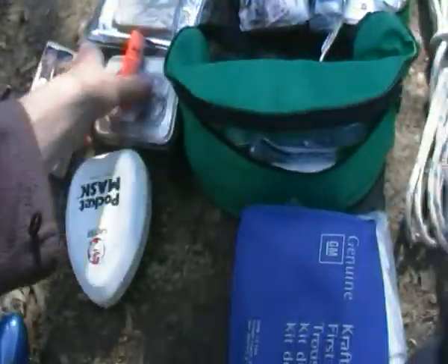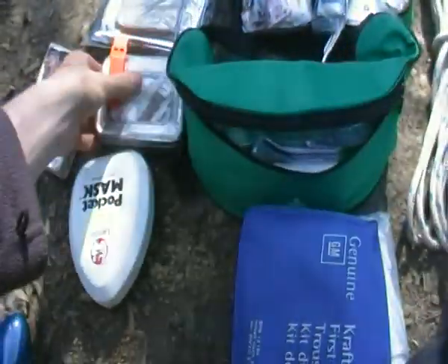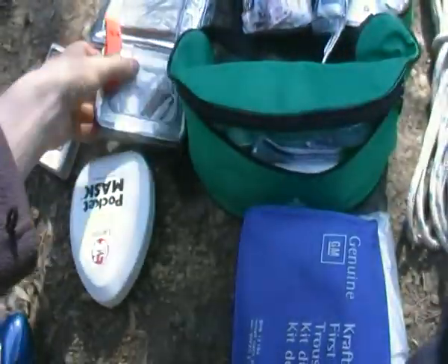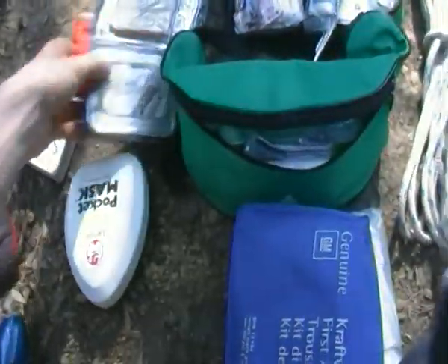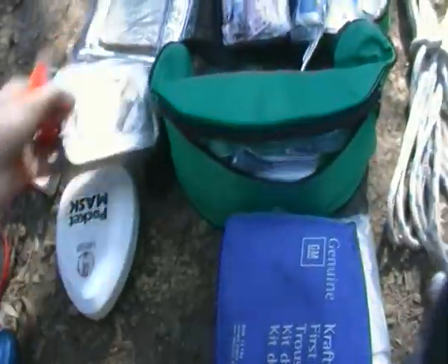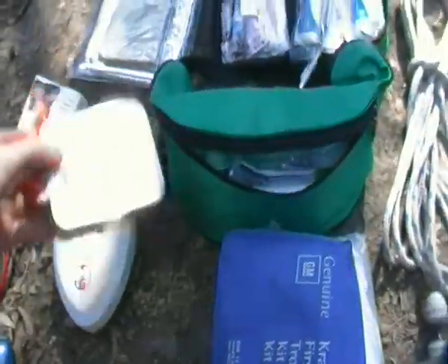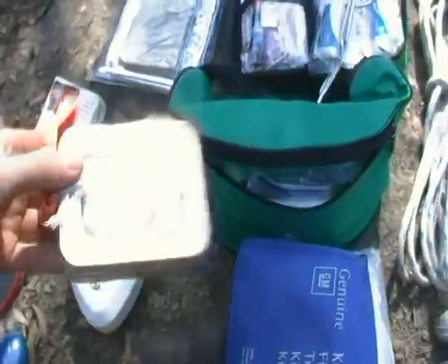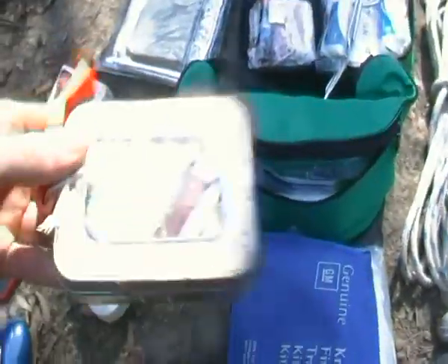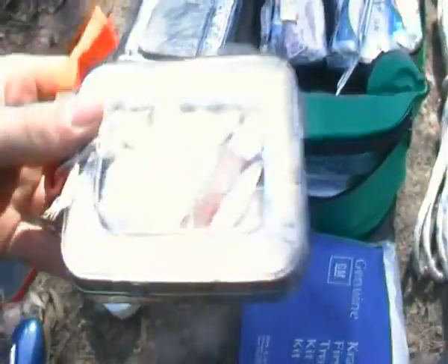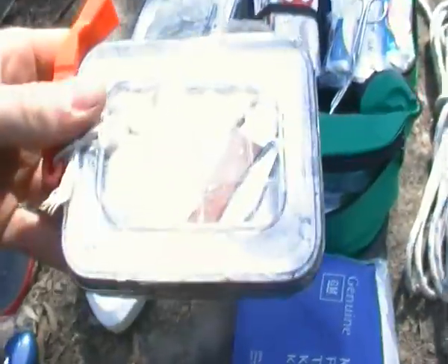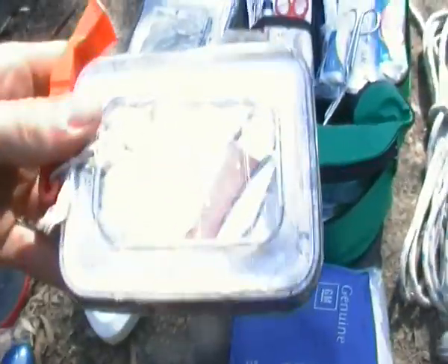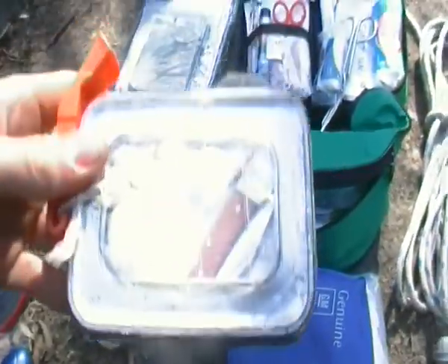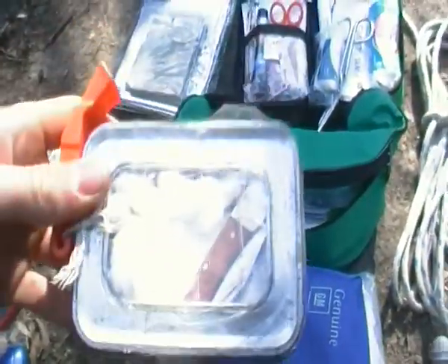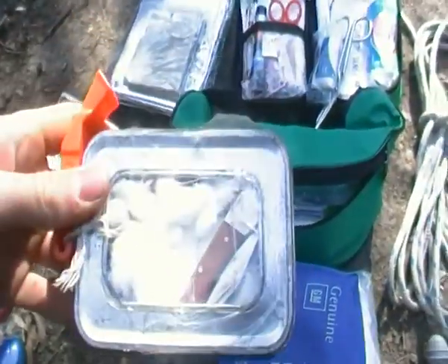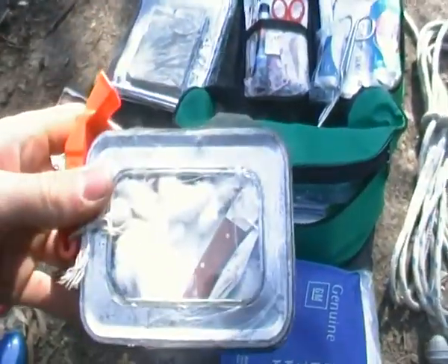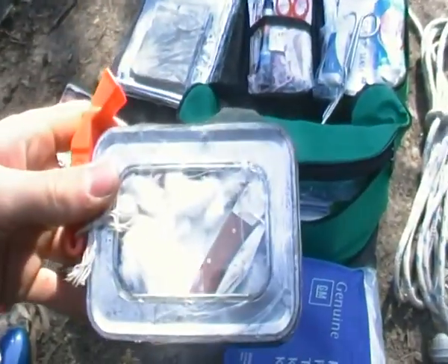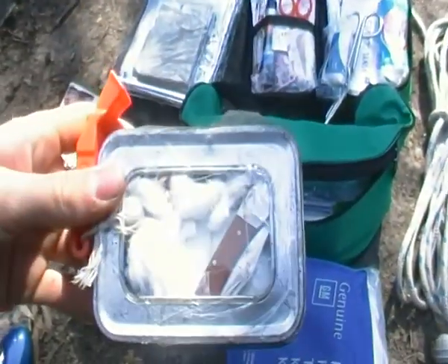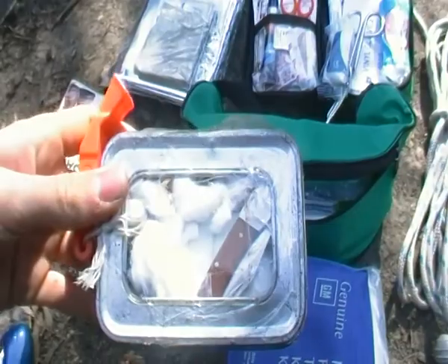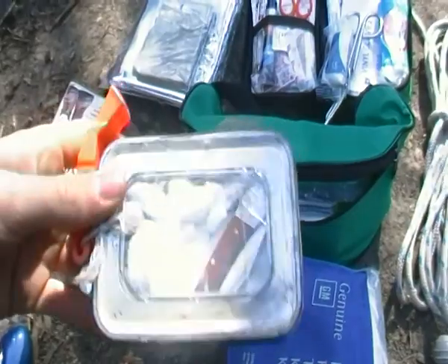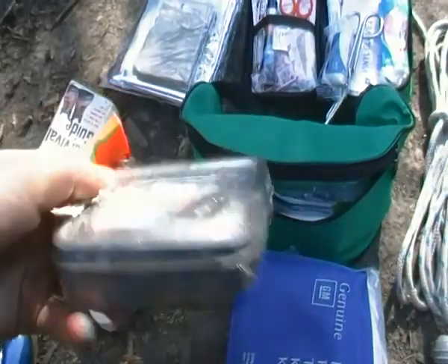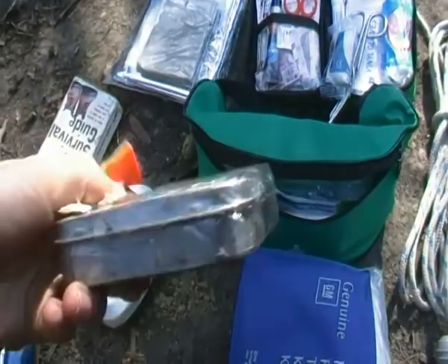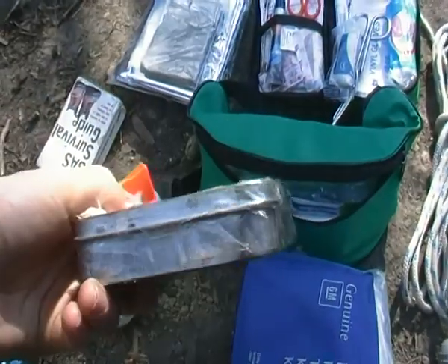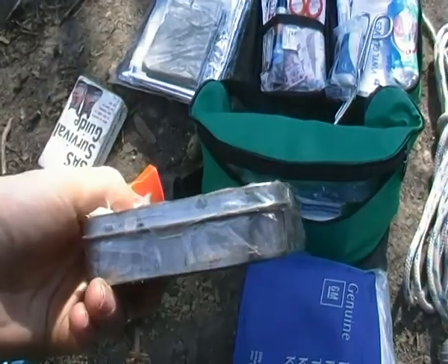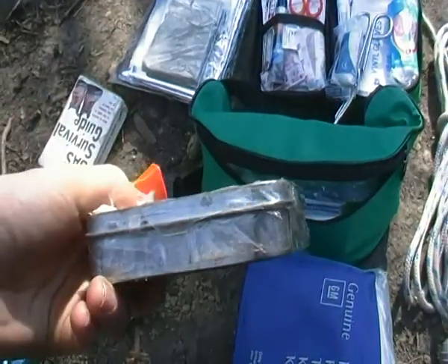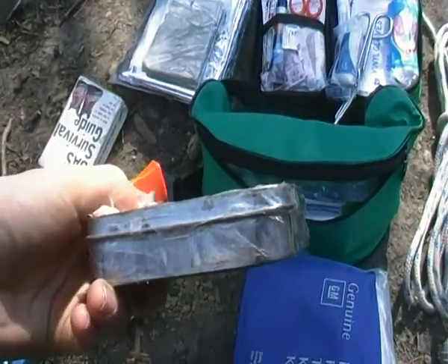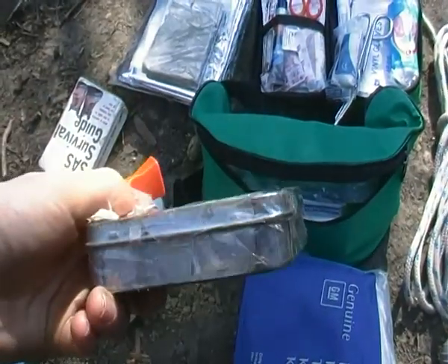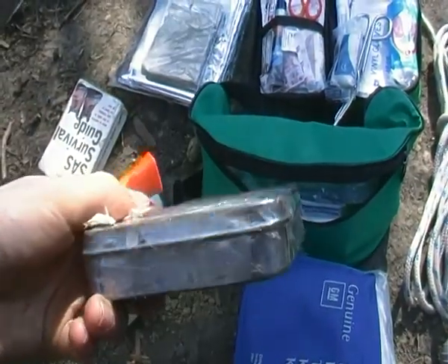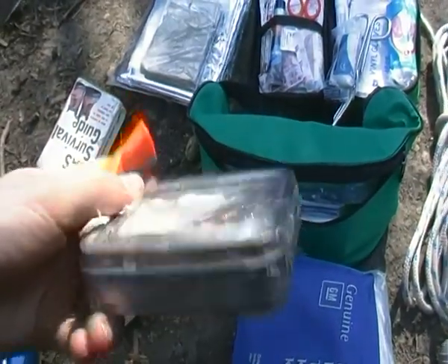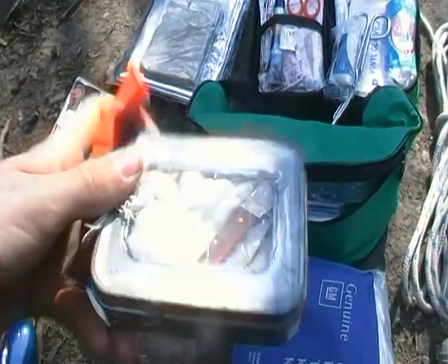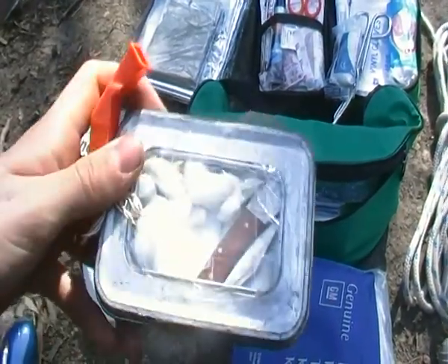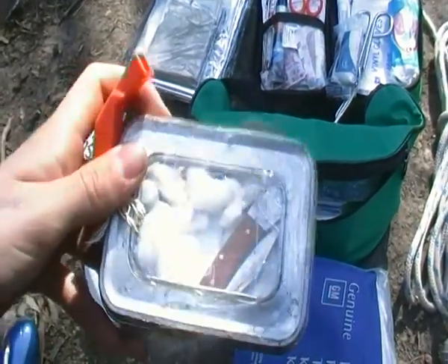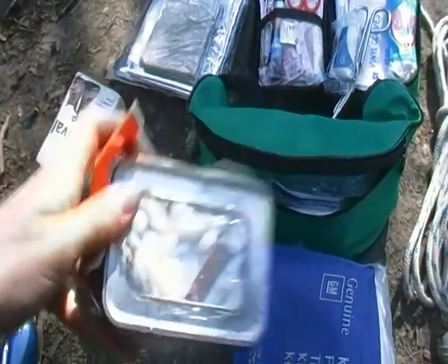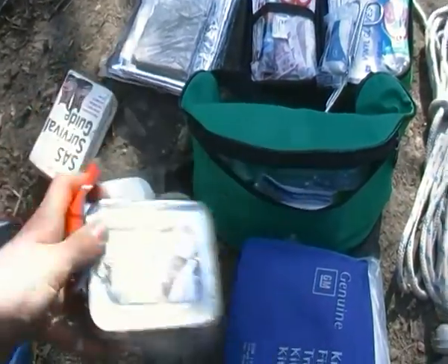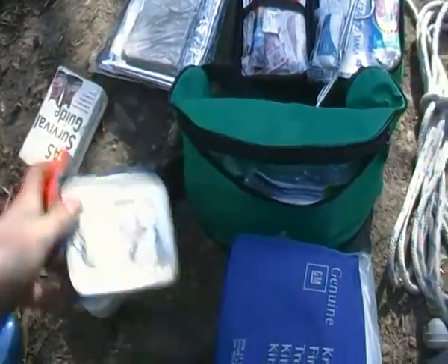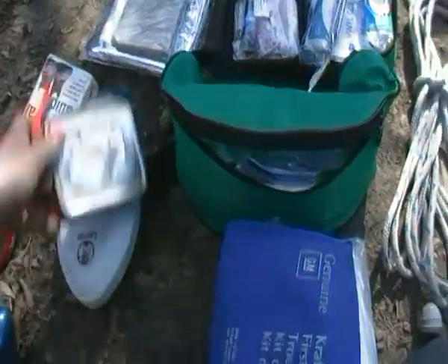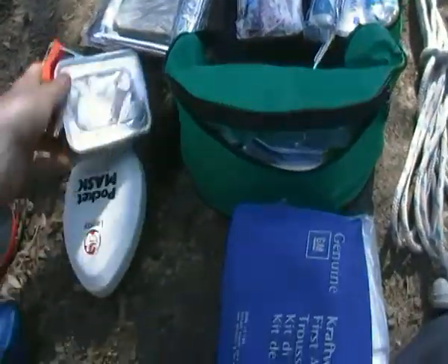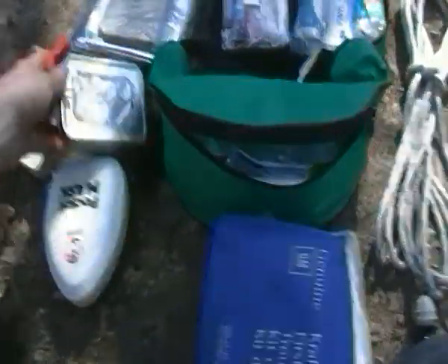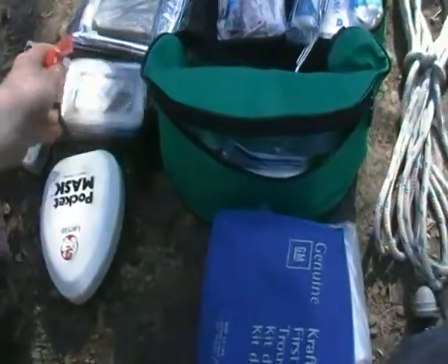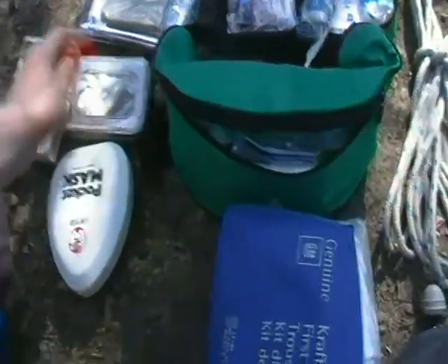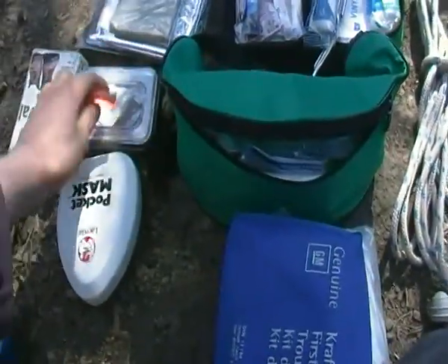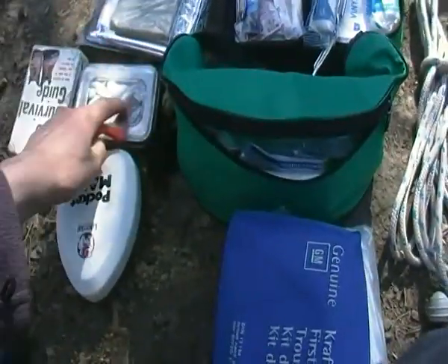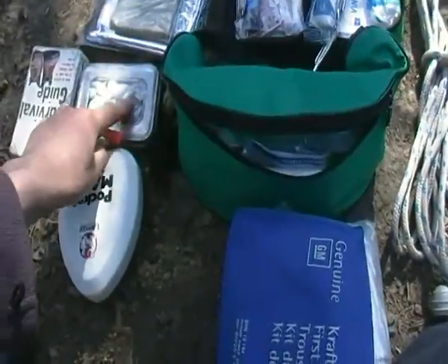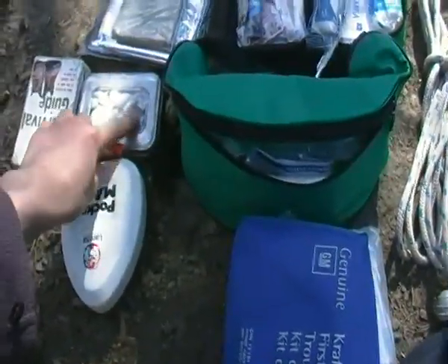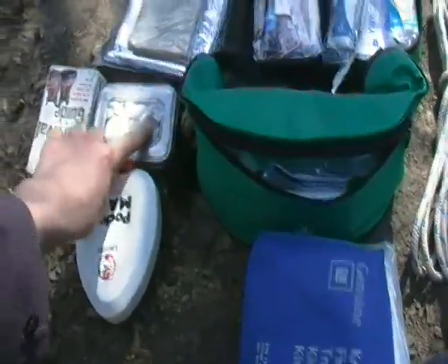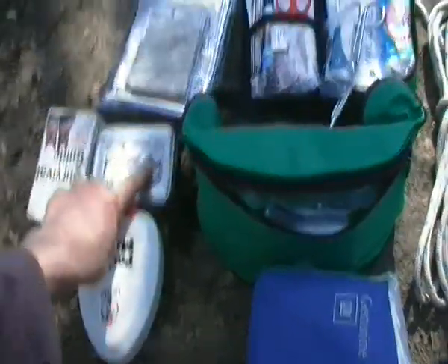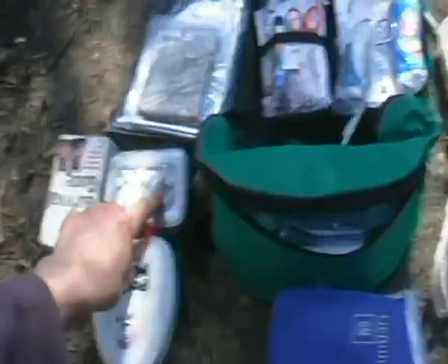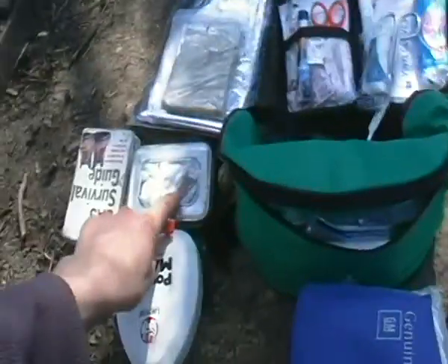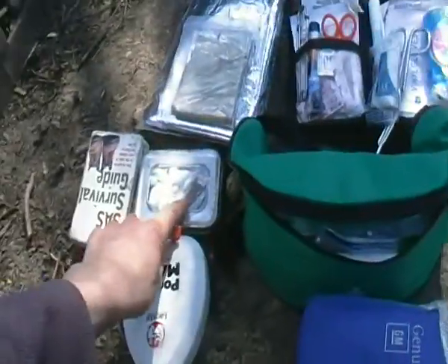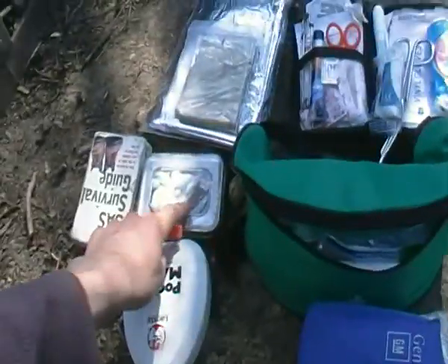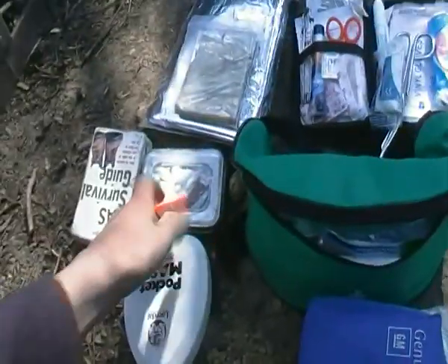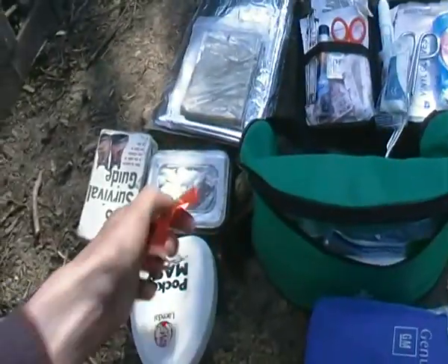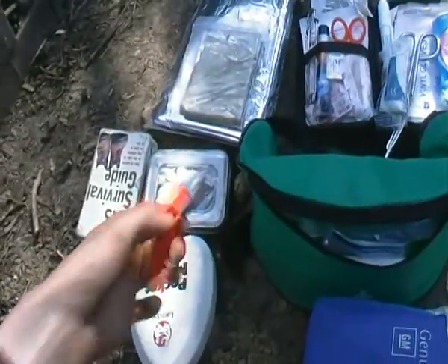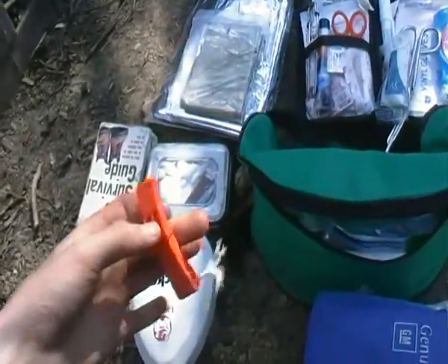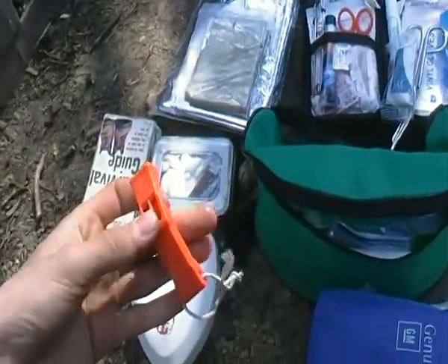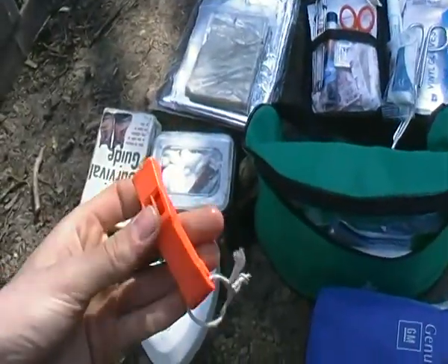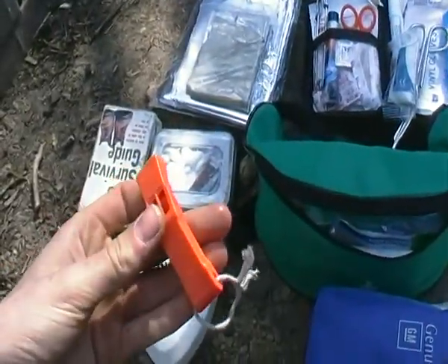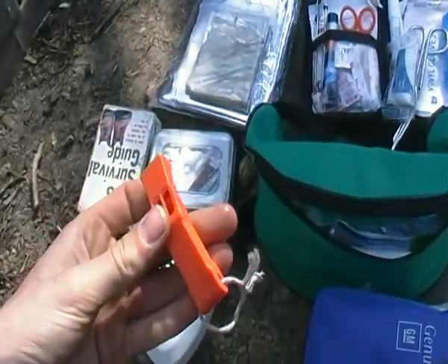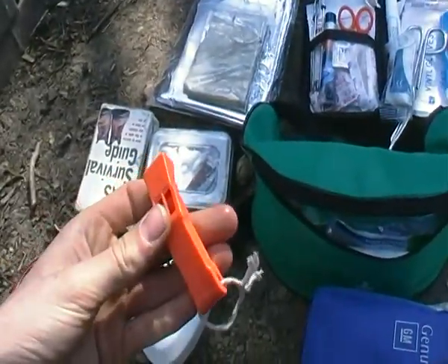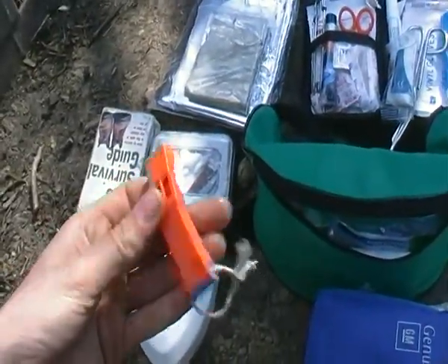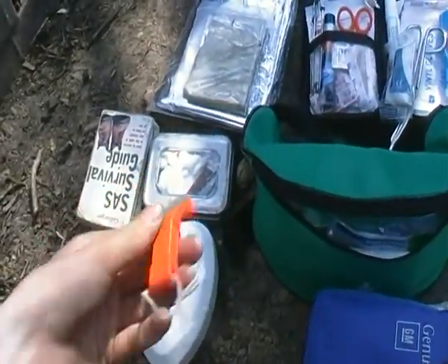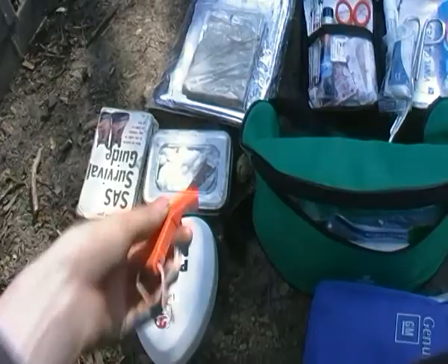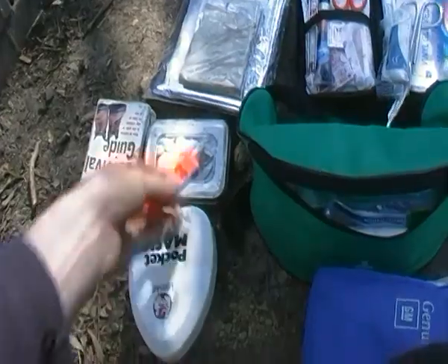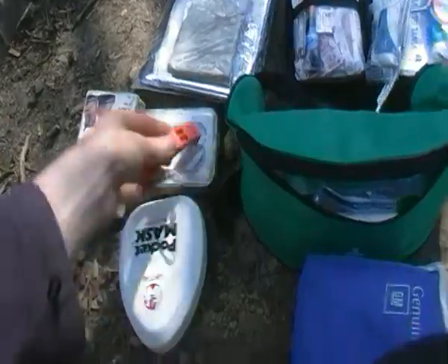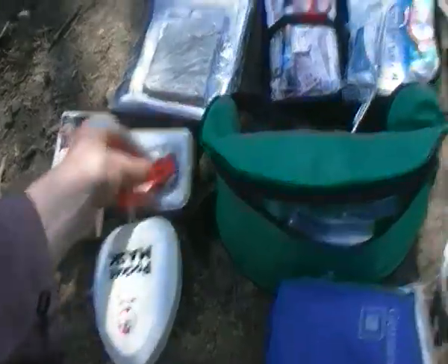Here I have the SAS survival tin — I think it's made by Highlander or Gellert. The survival kit in there, and another whistle.